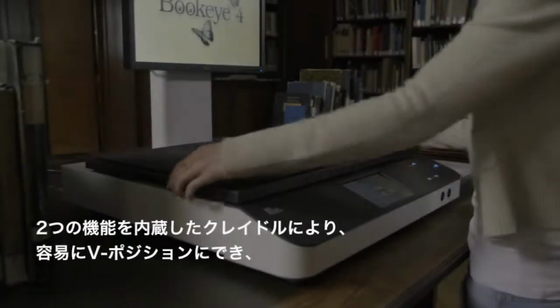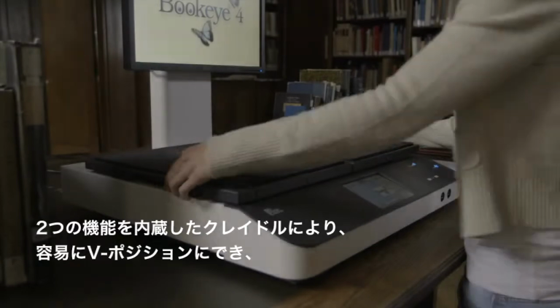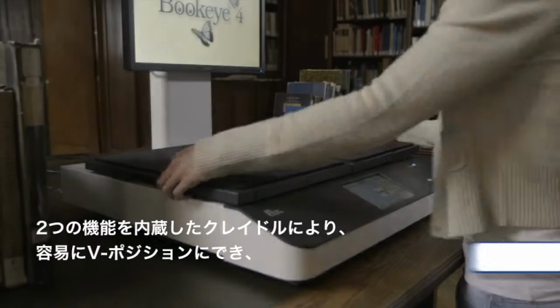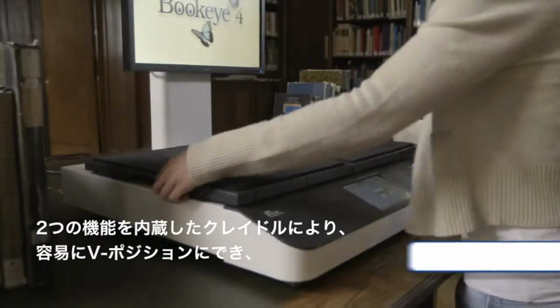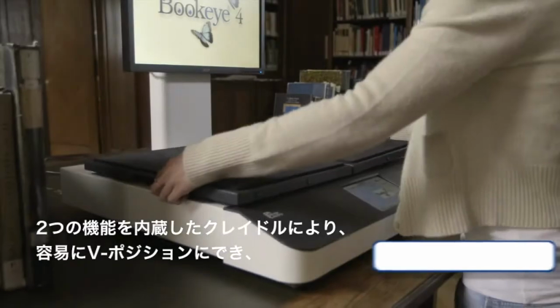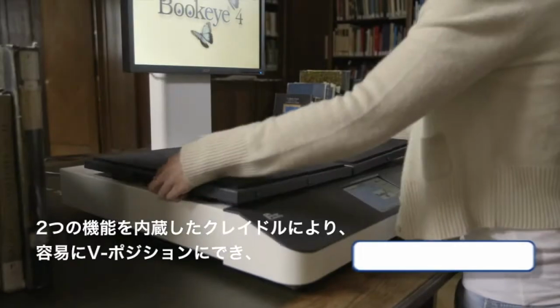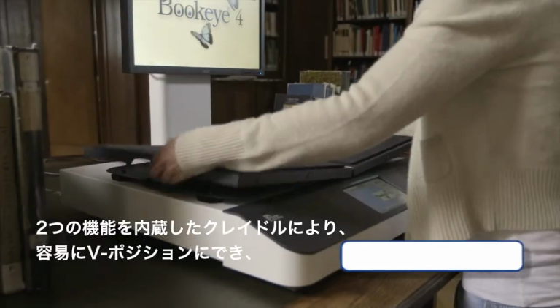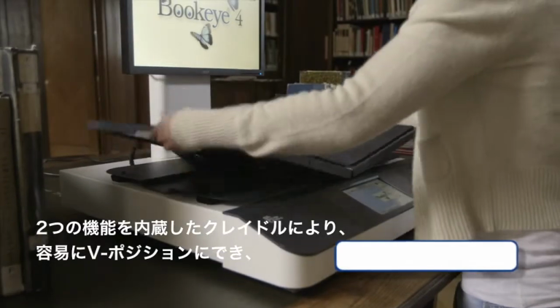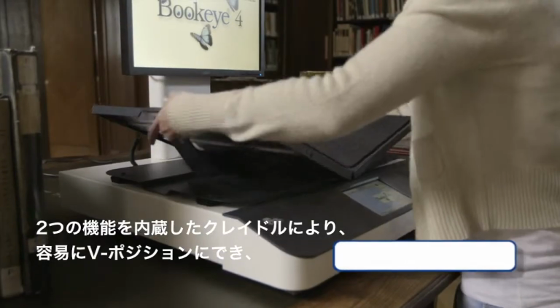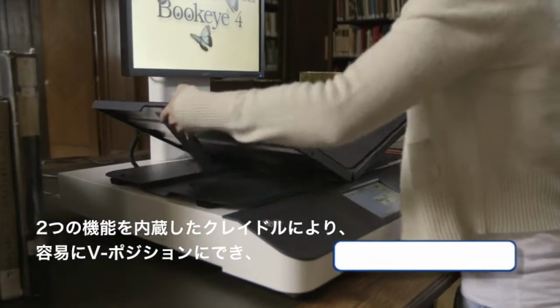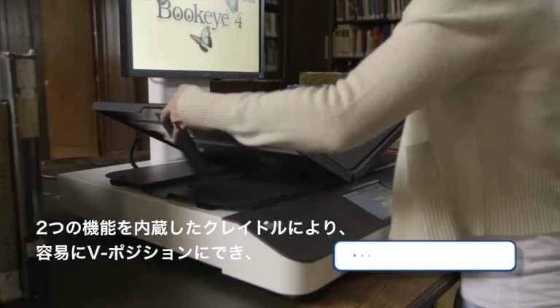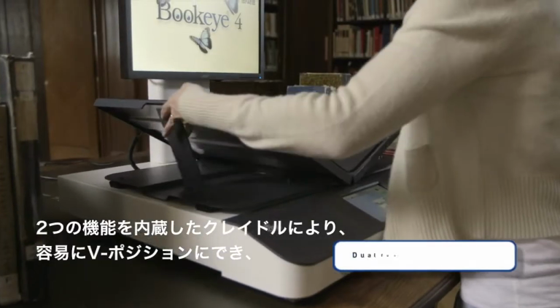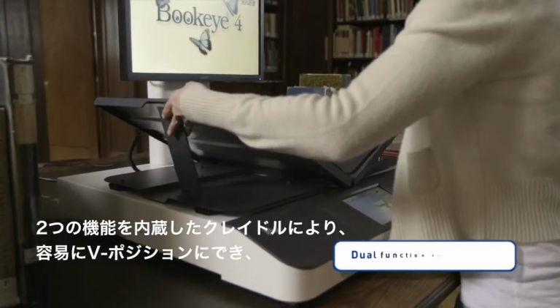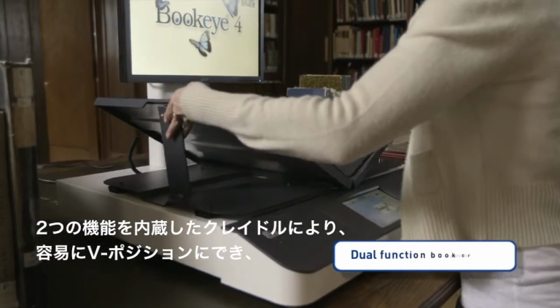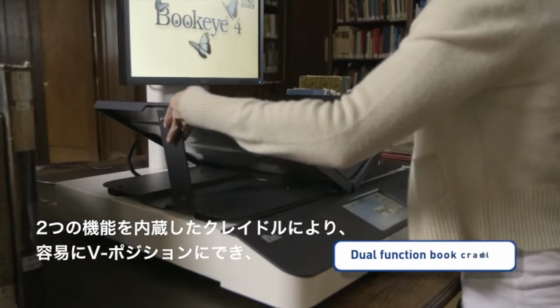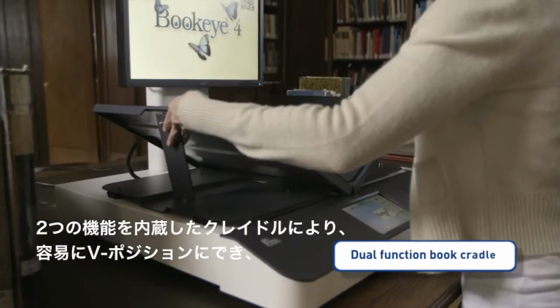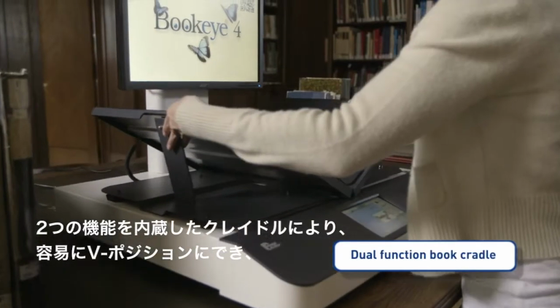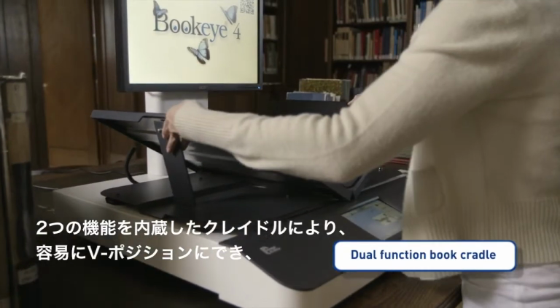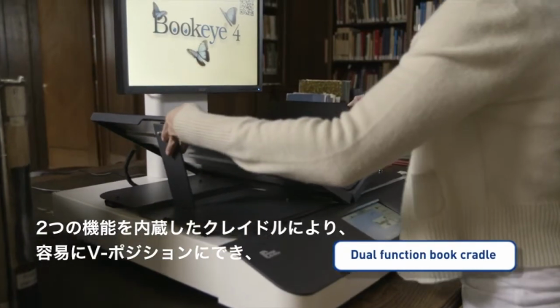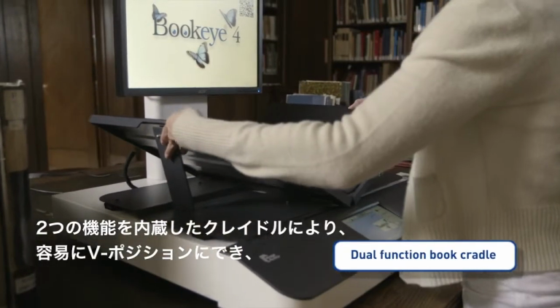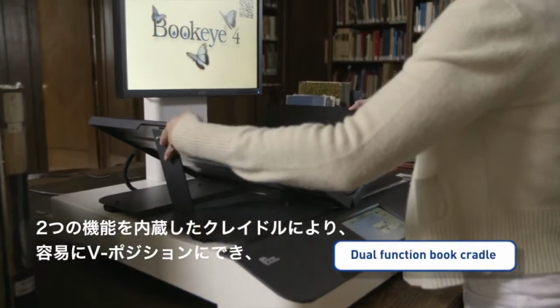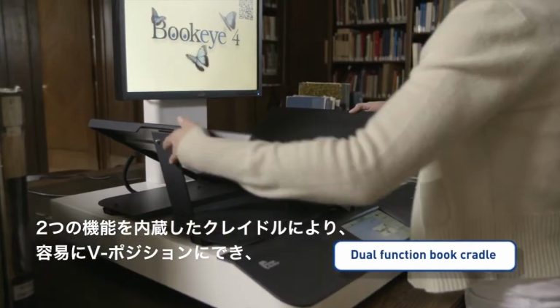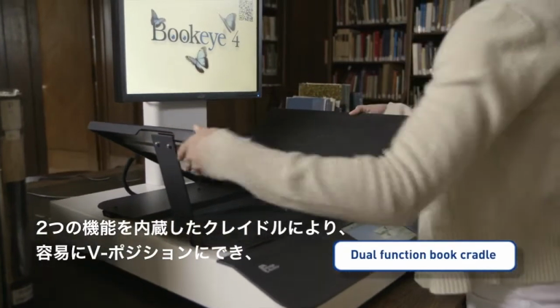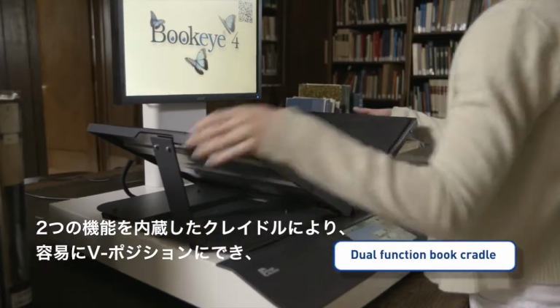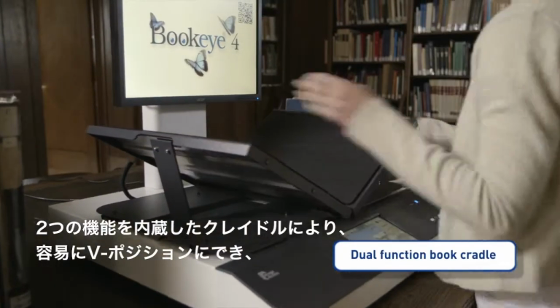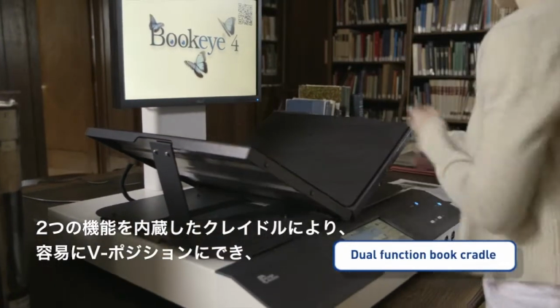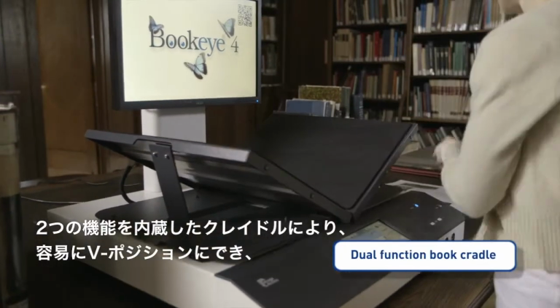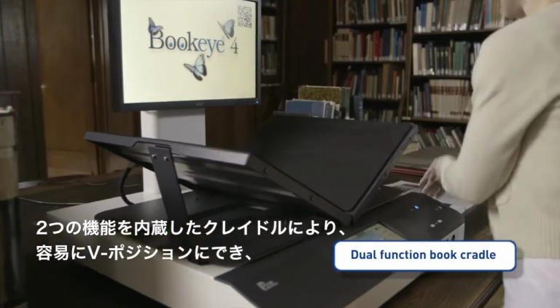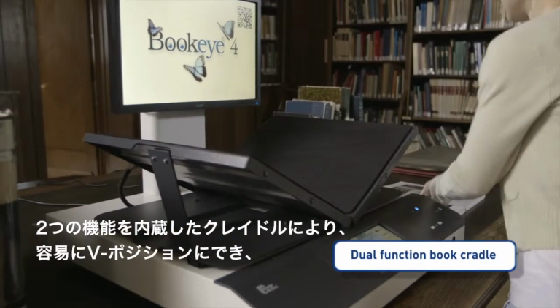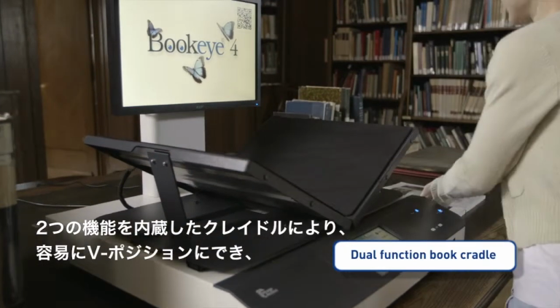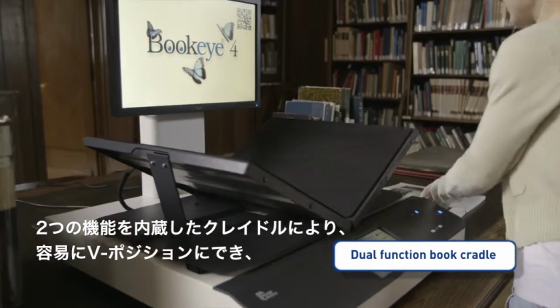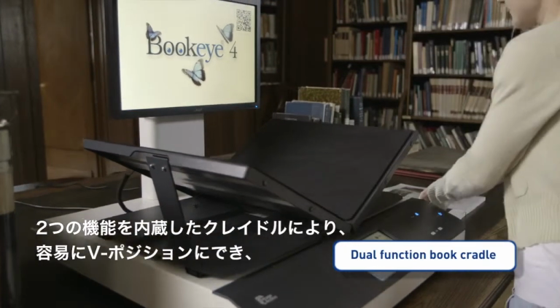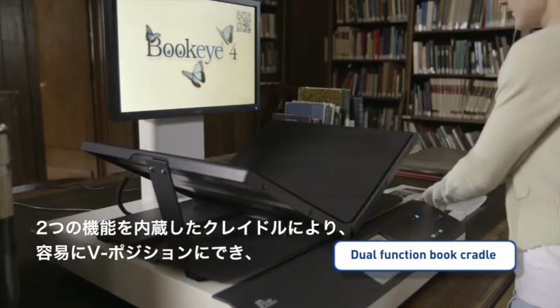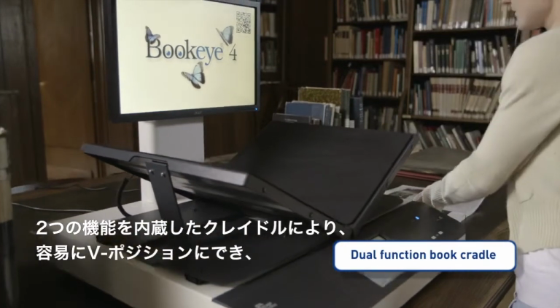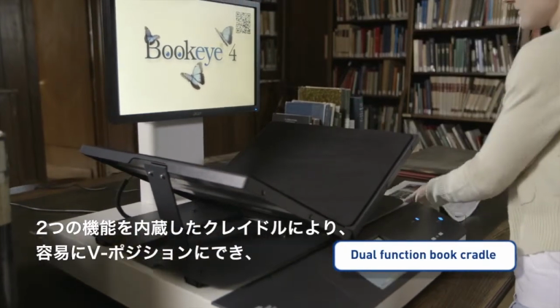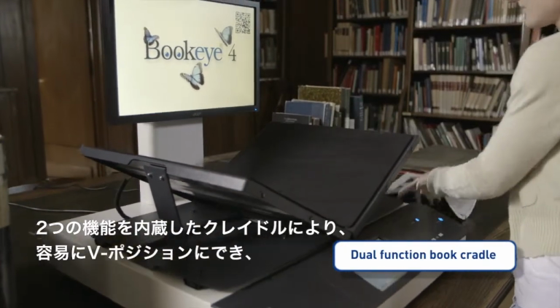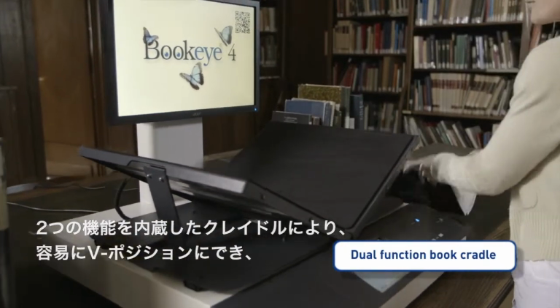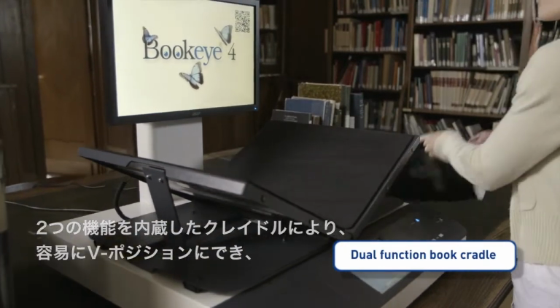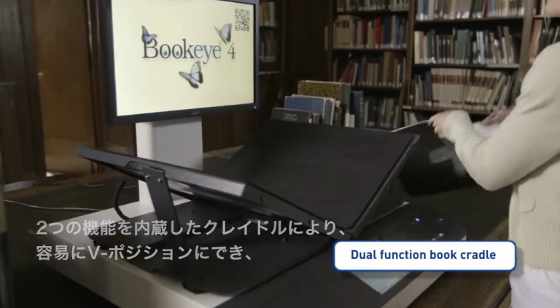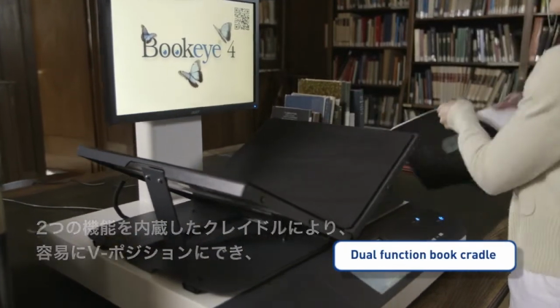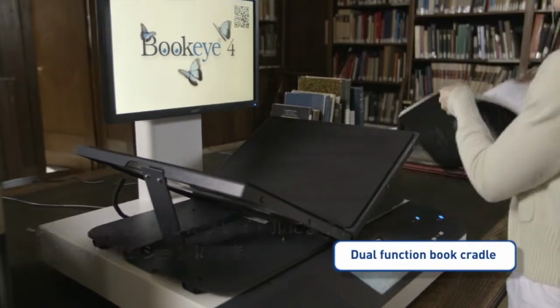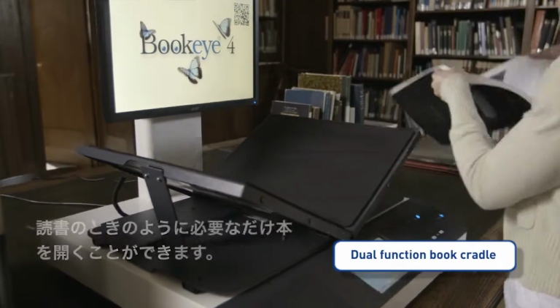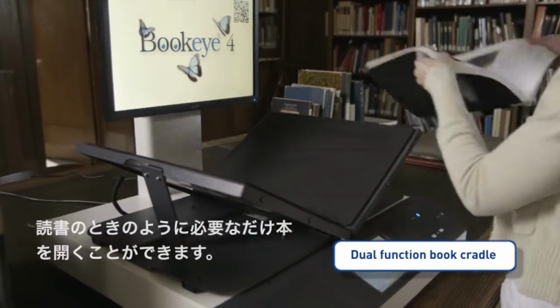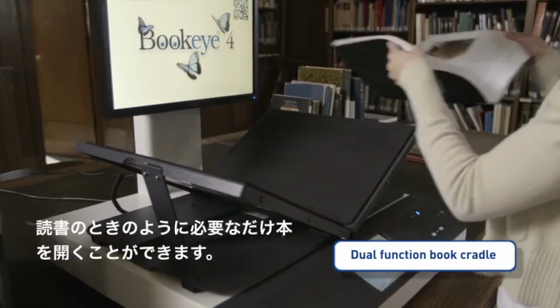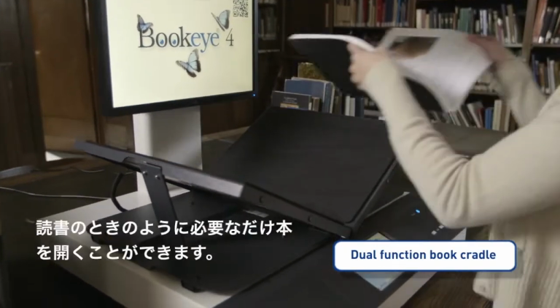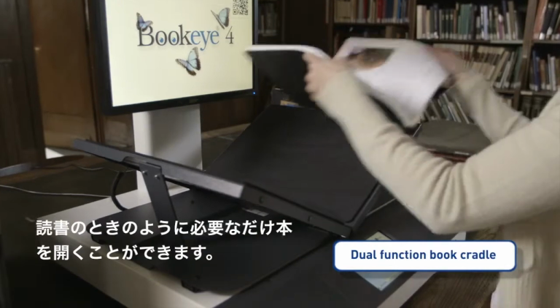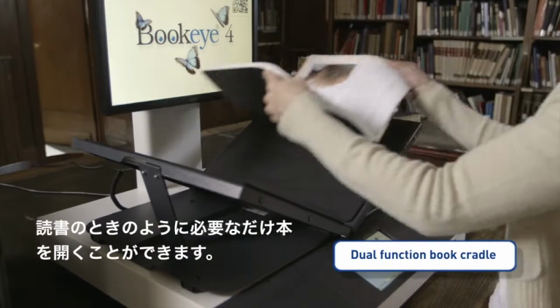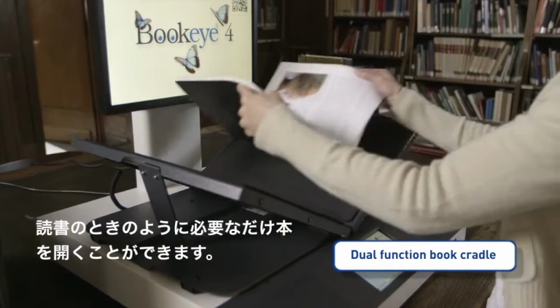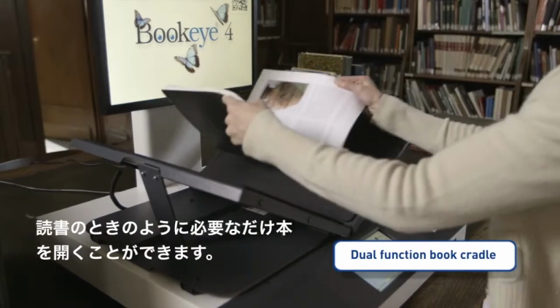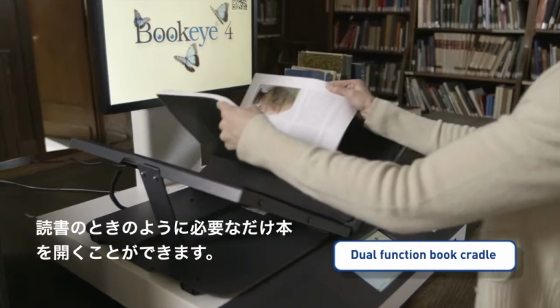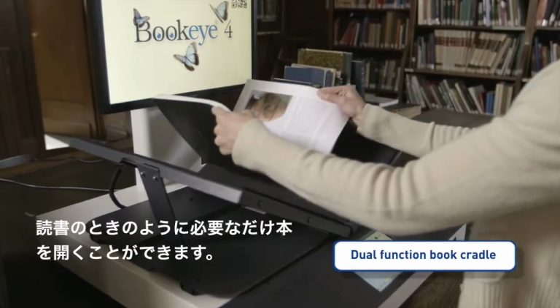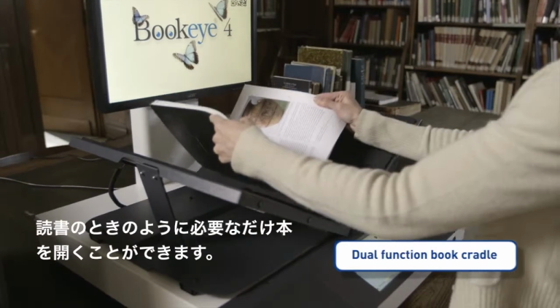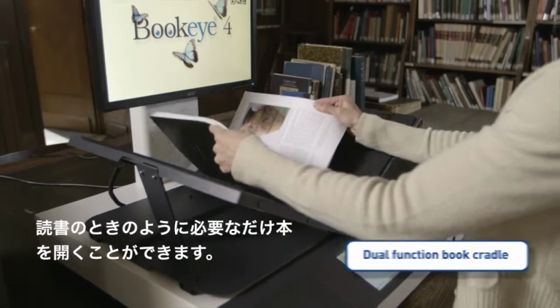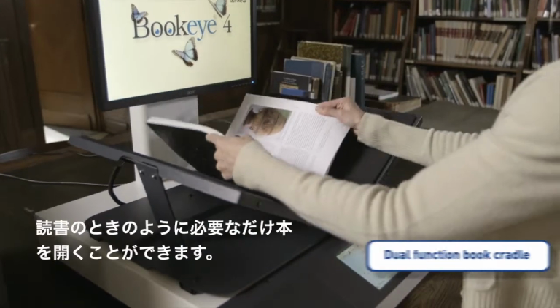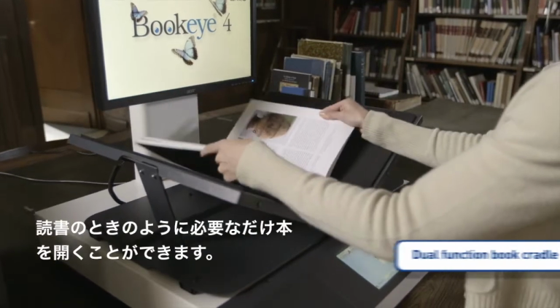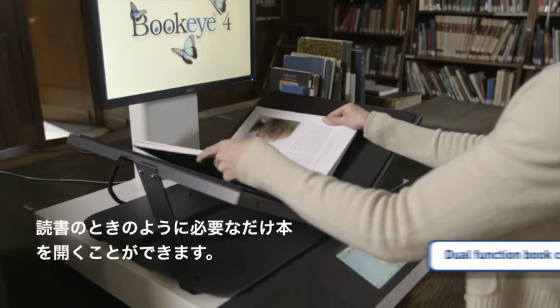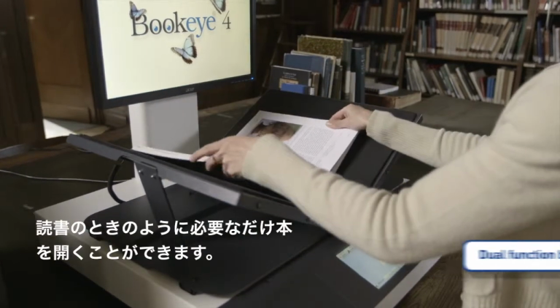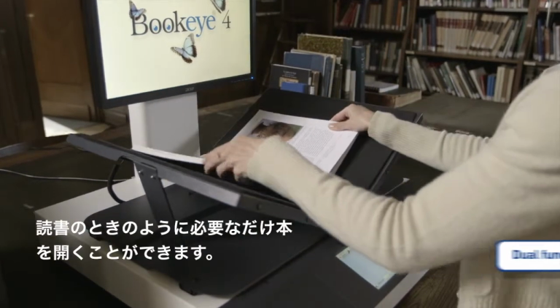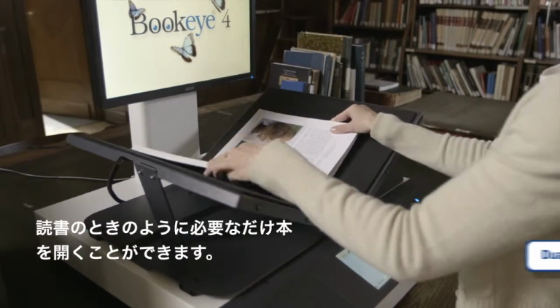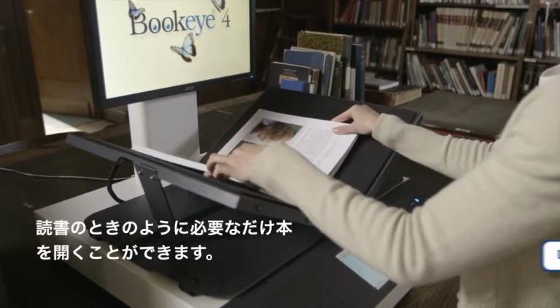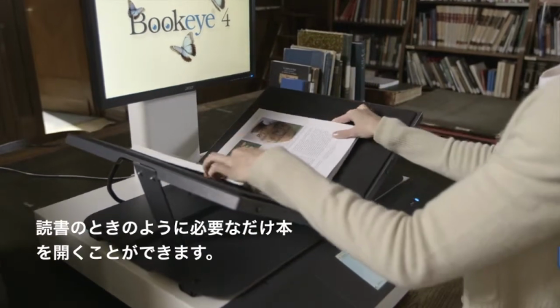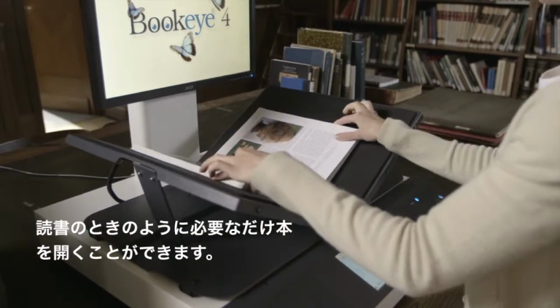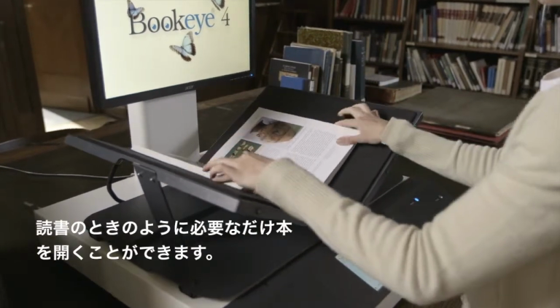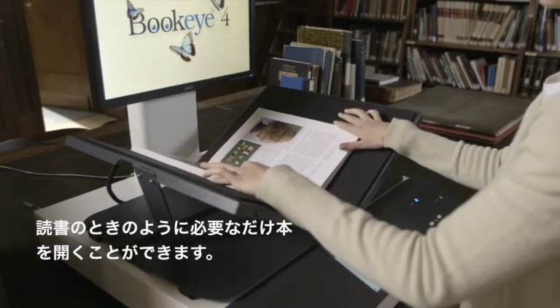The dual-function book cradle can easily be put in the V position, which opens the book no further than required for reading.